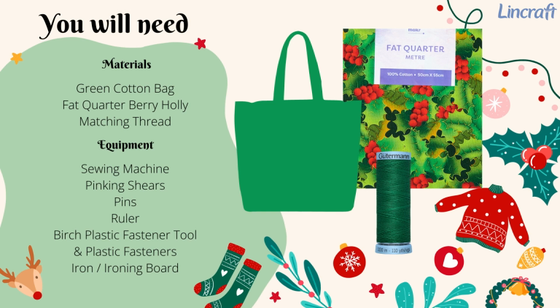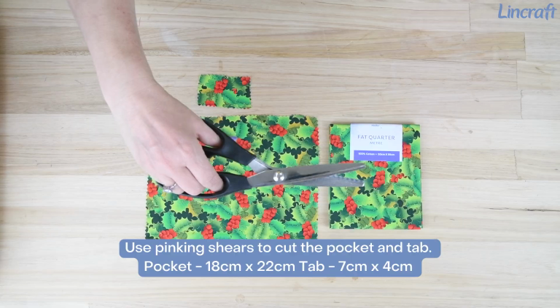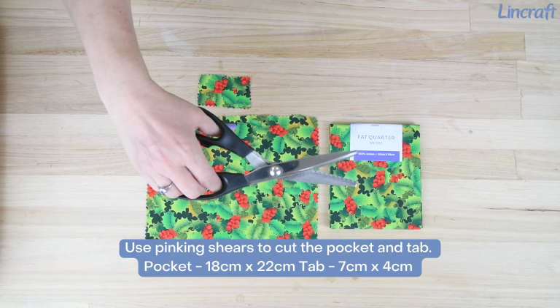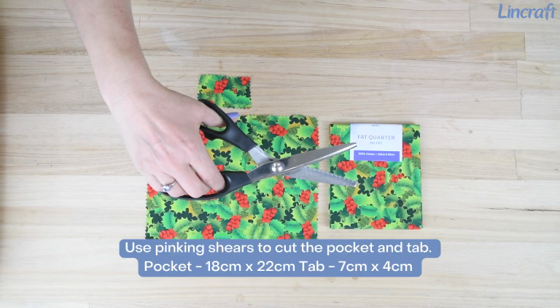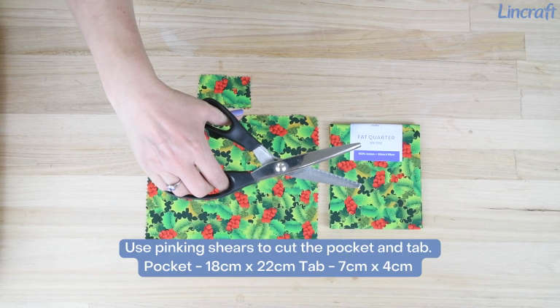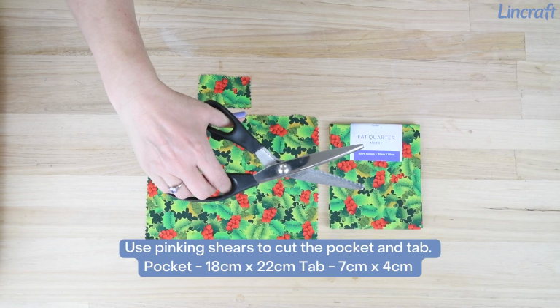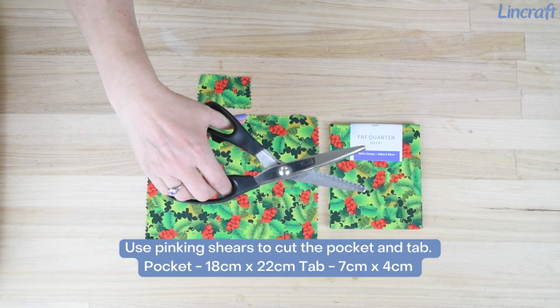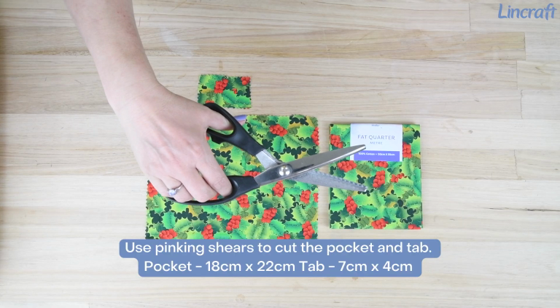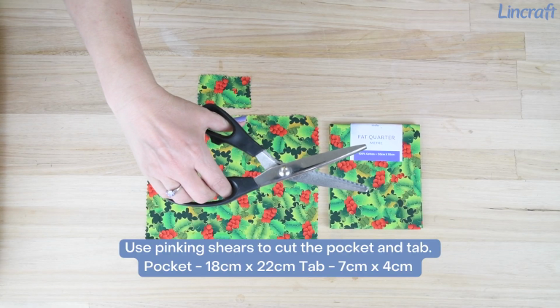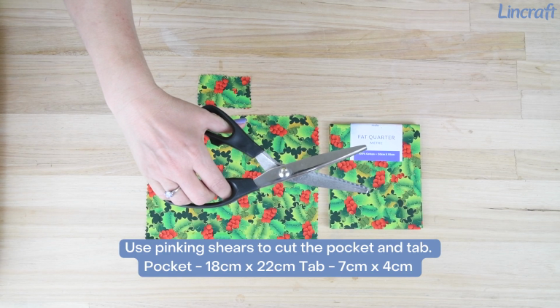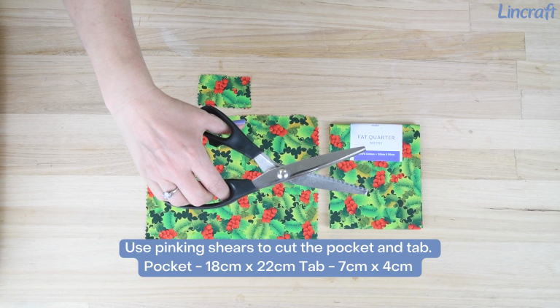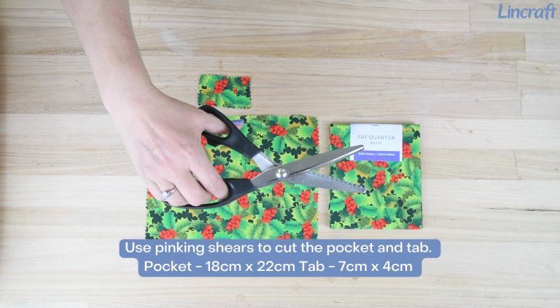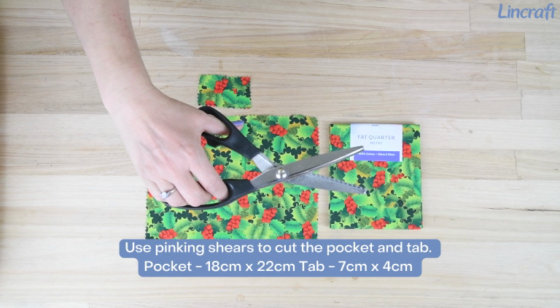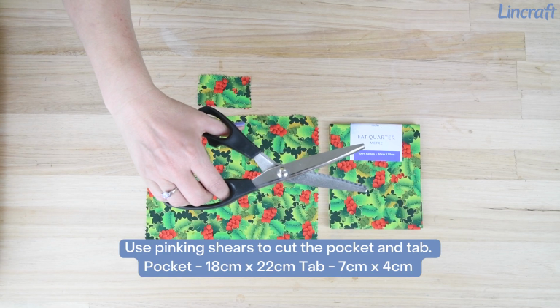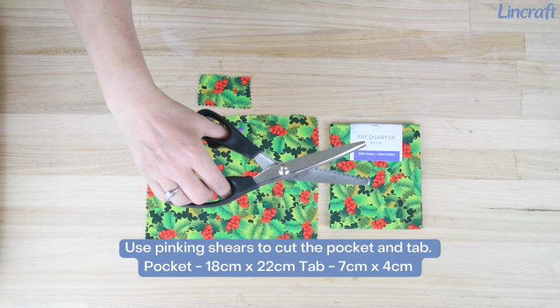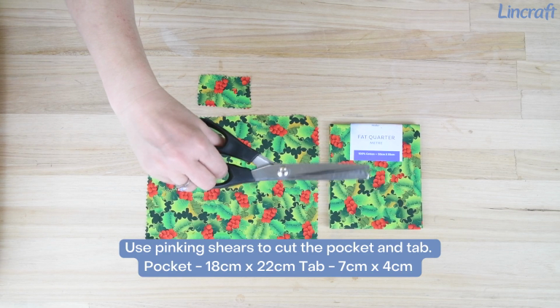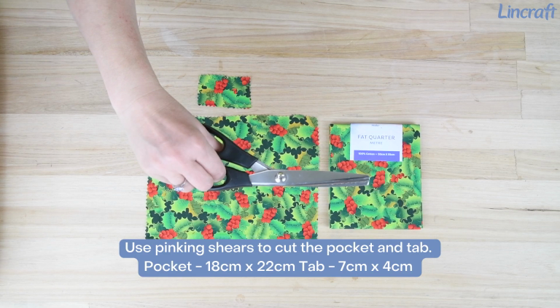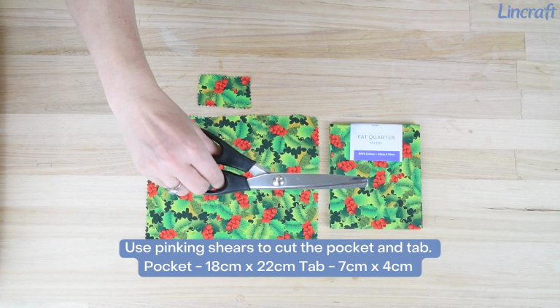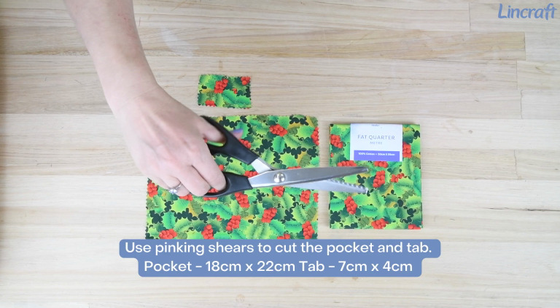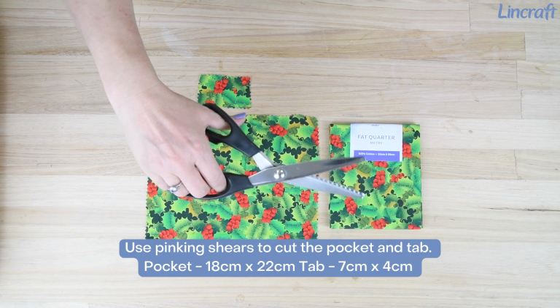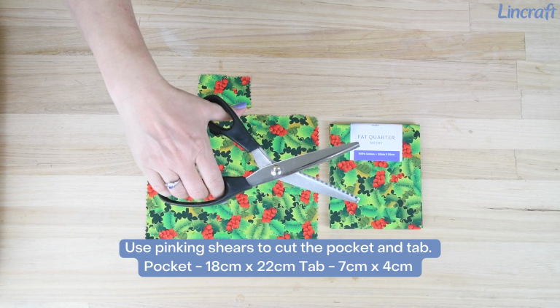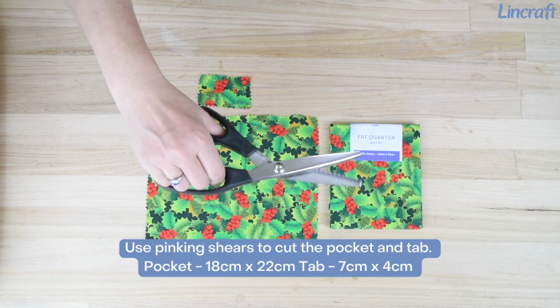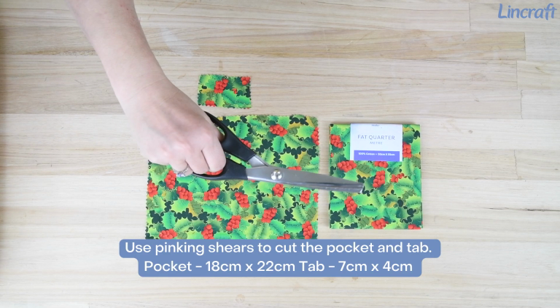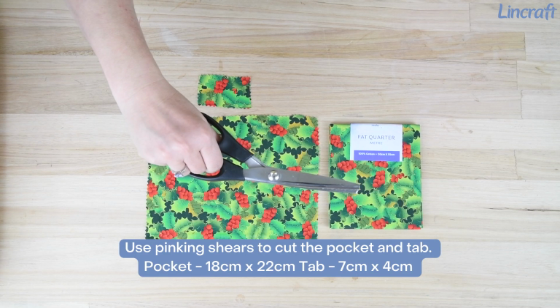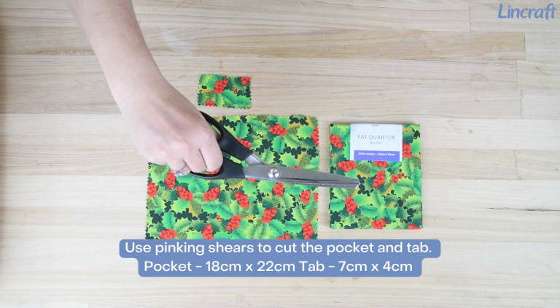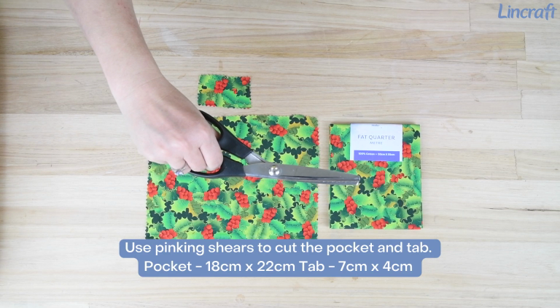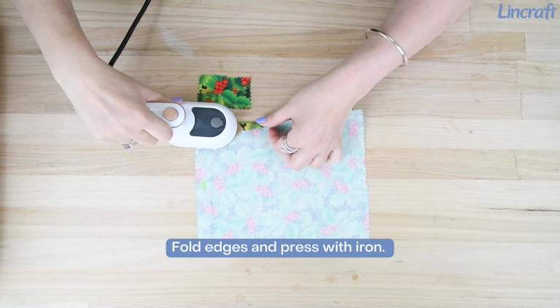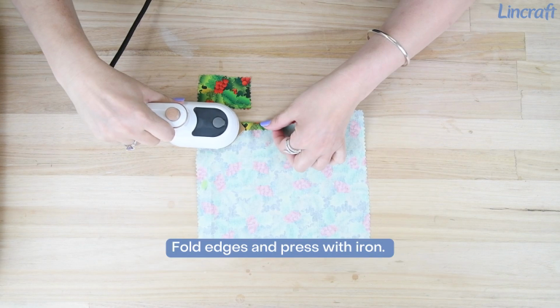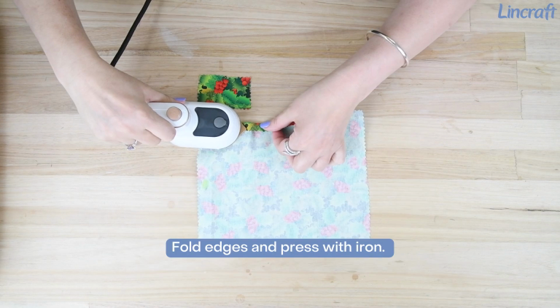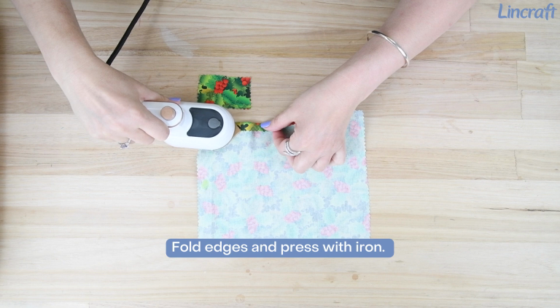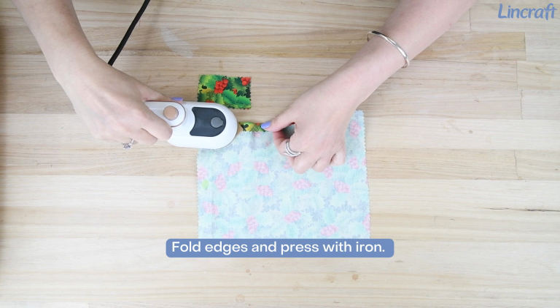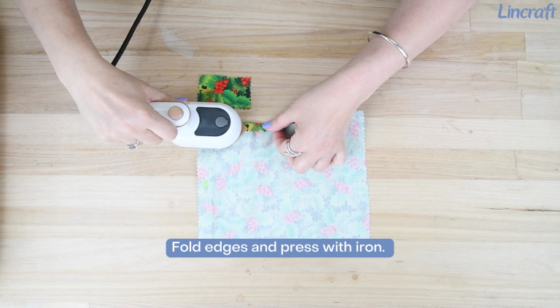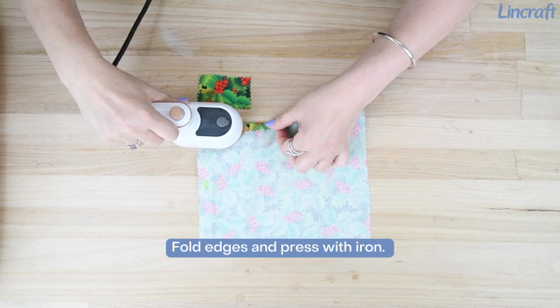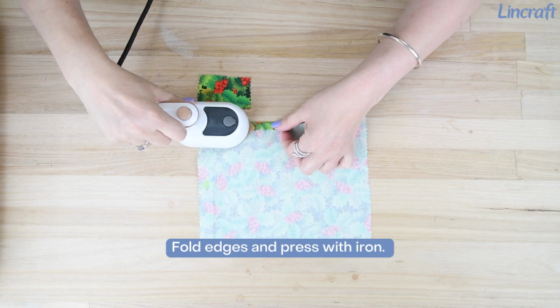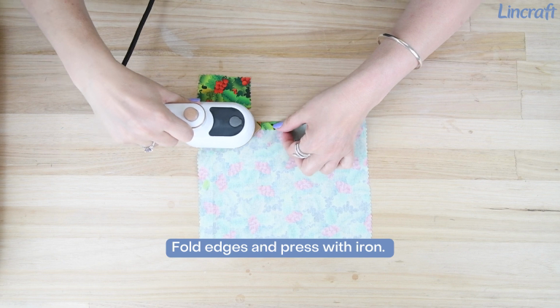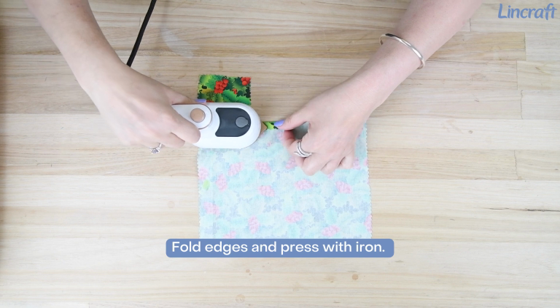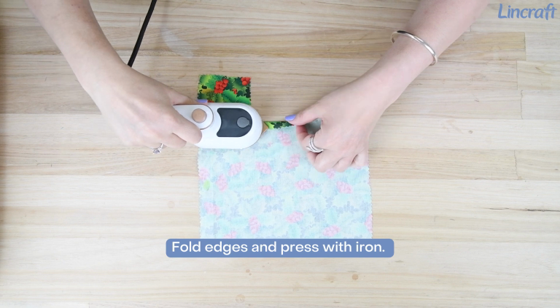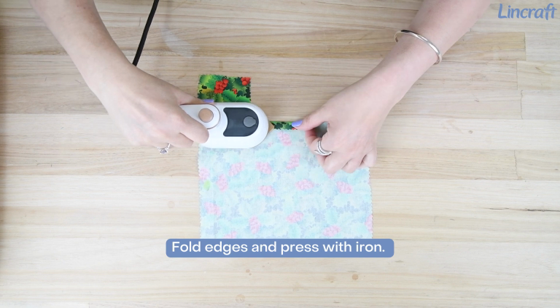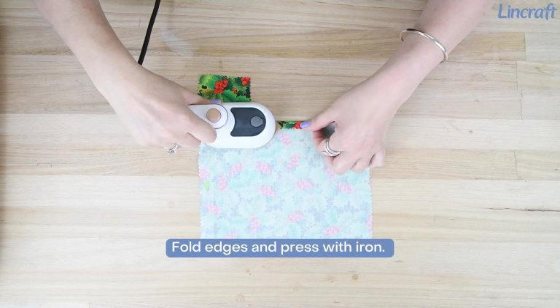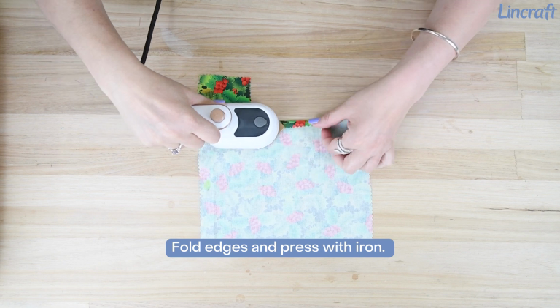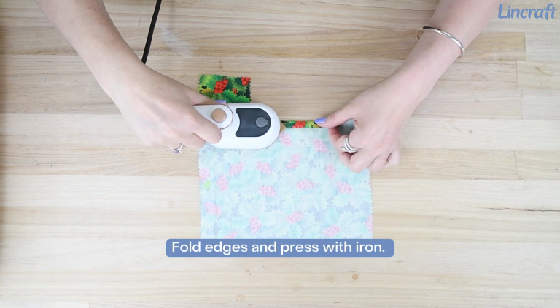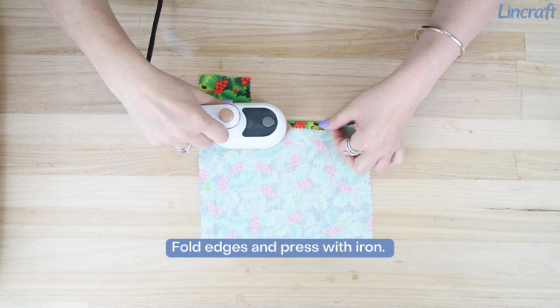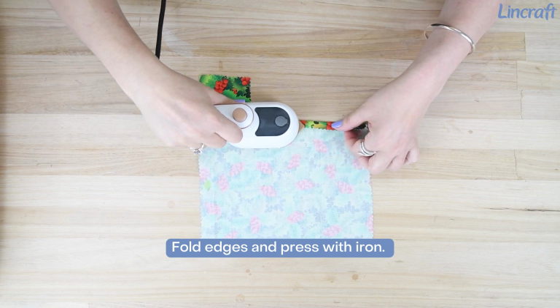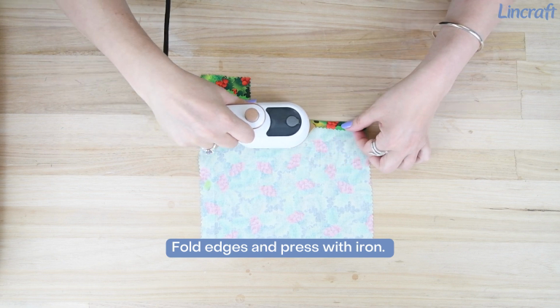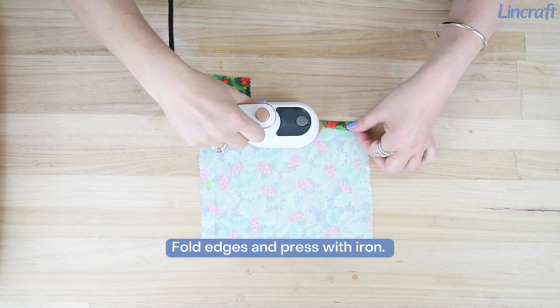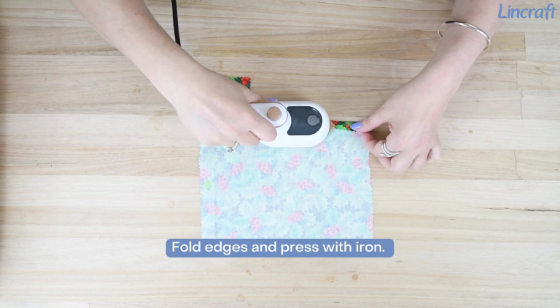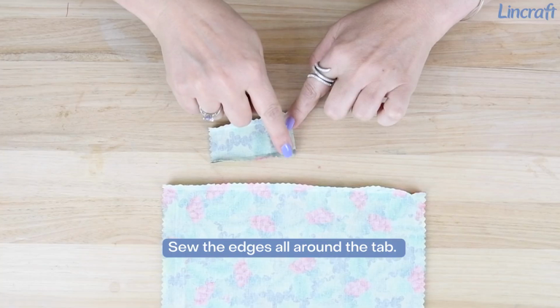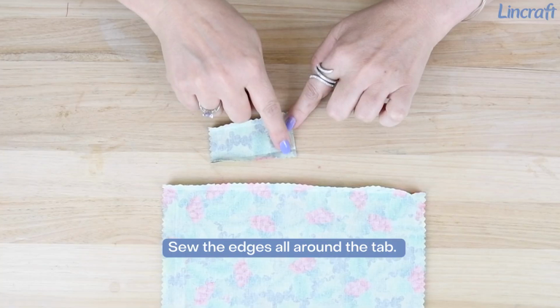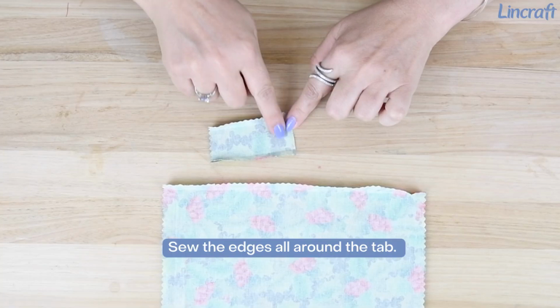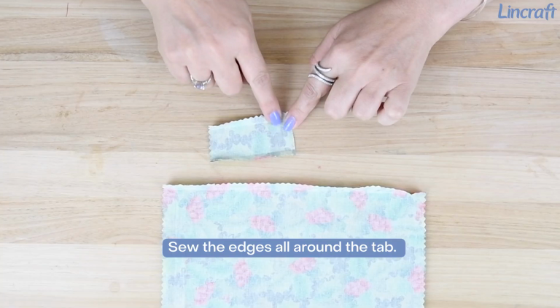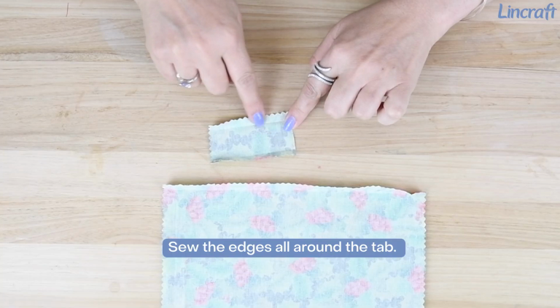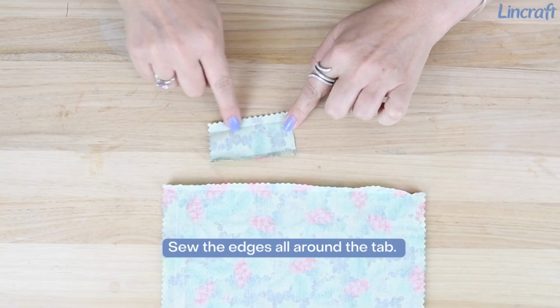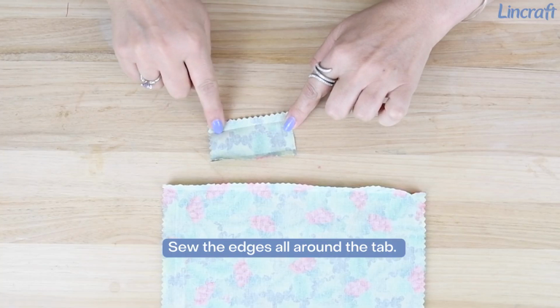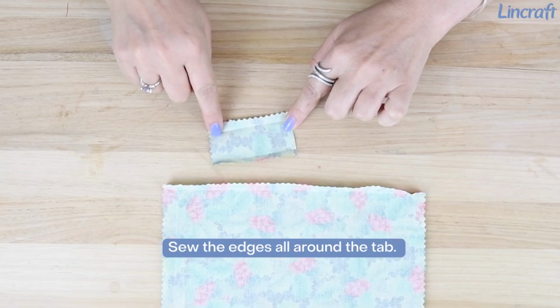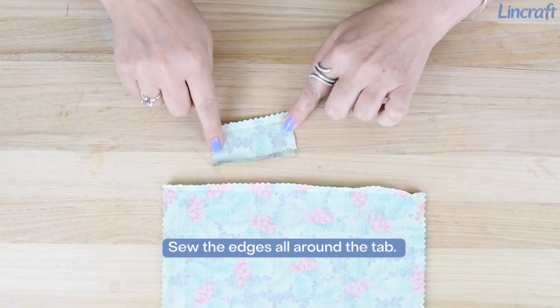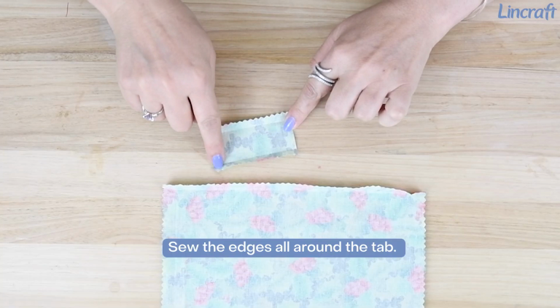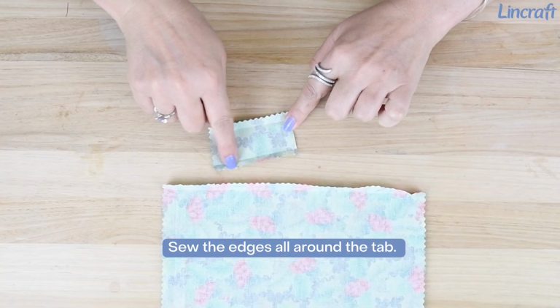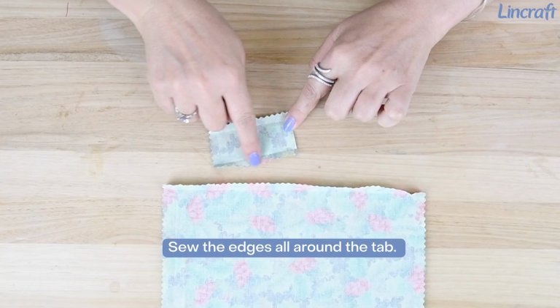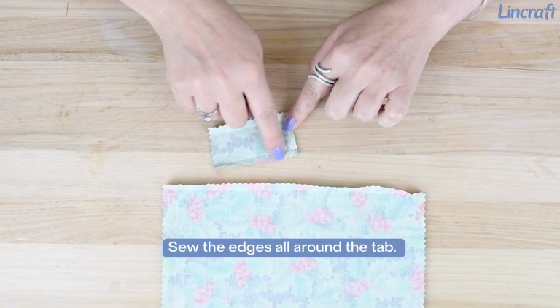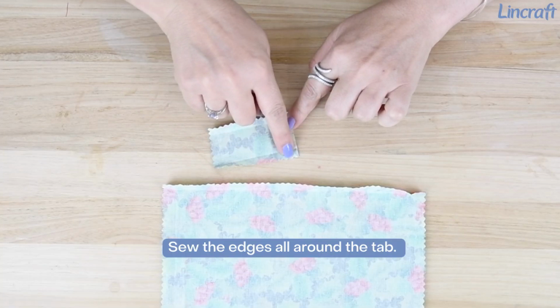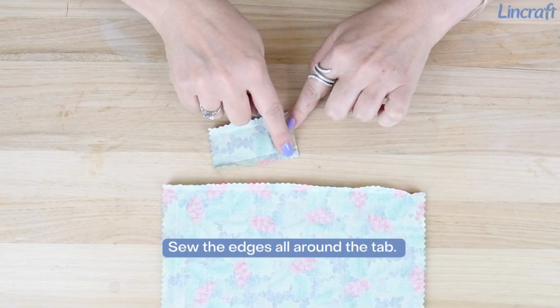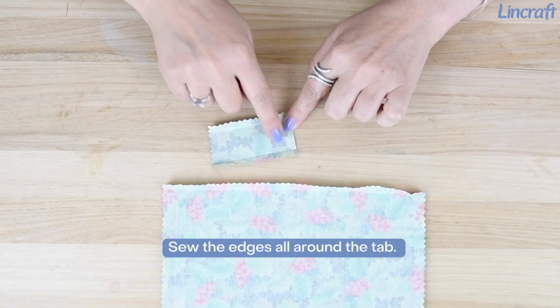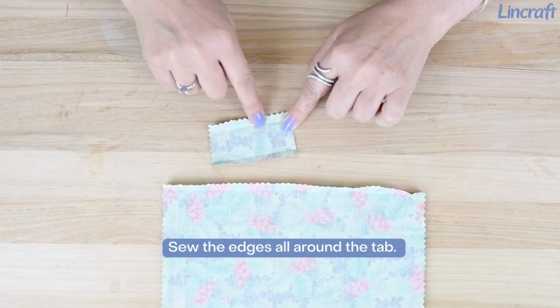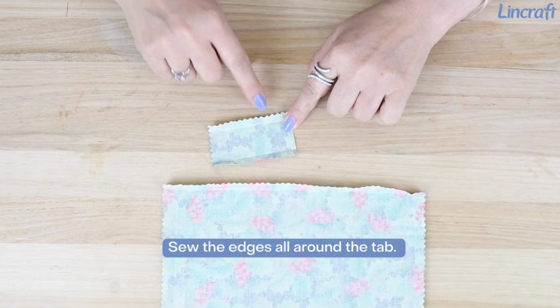Use pinking shears to cut the pocket and tab. Fold the edges and press with an iron. Then sew the edges all around the tab.